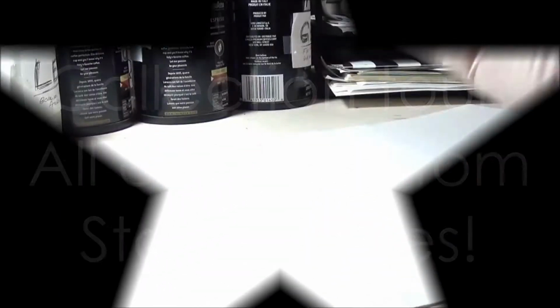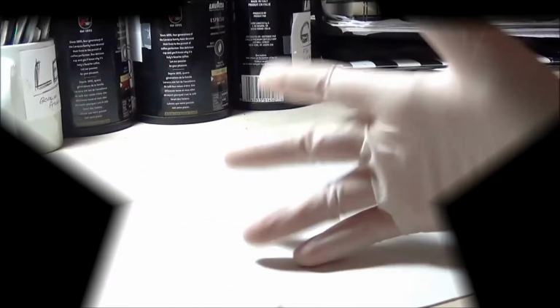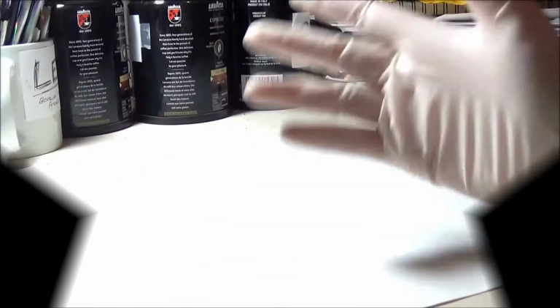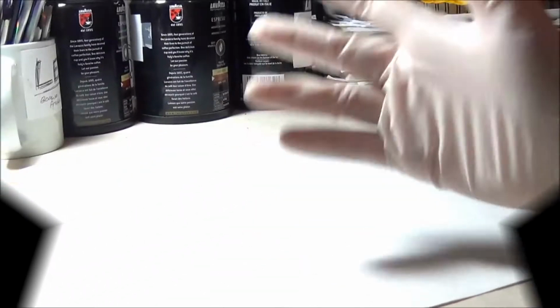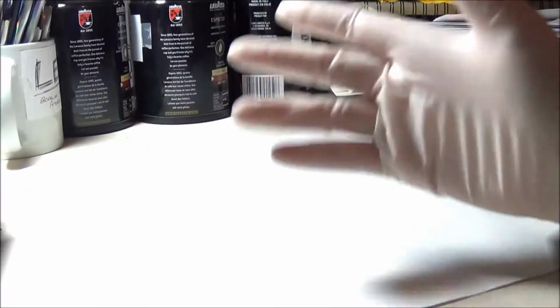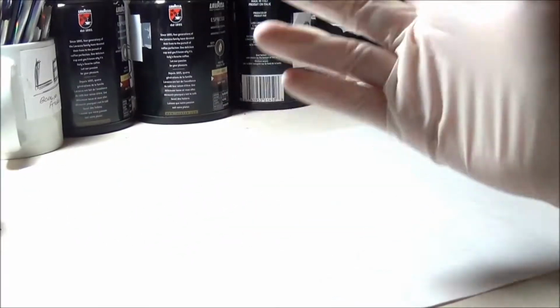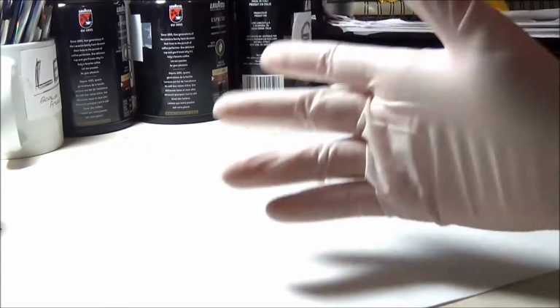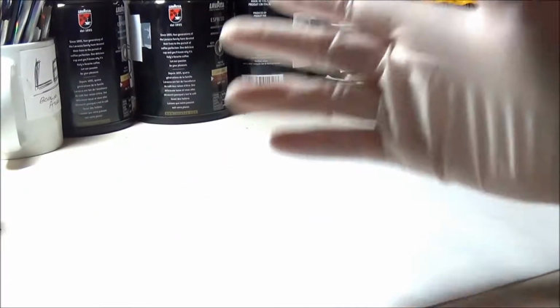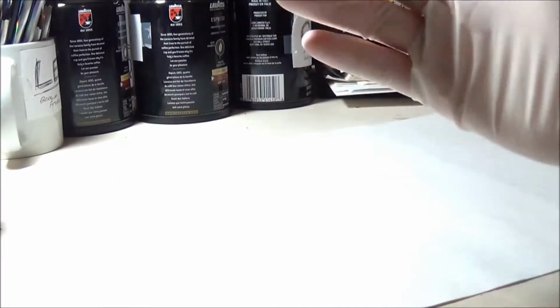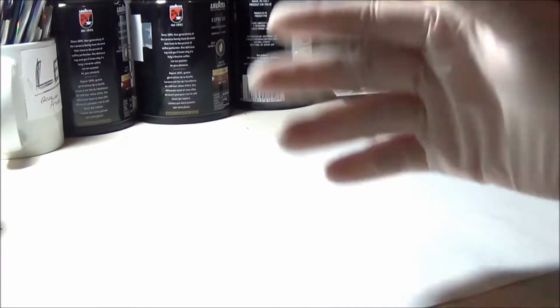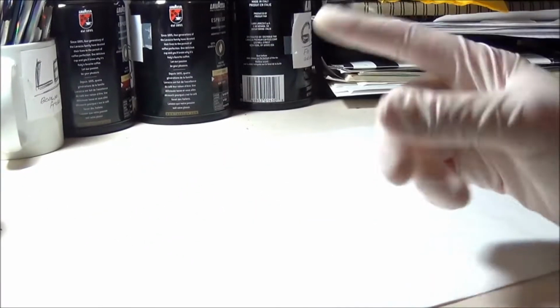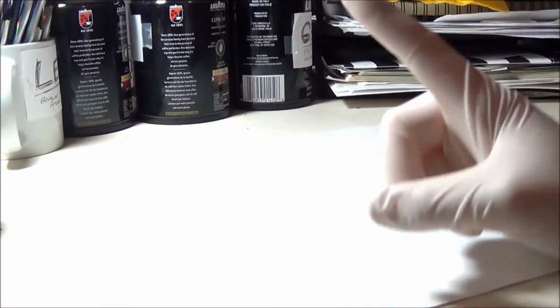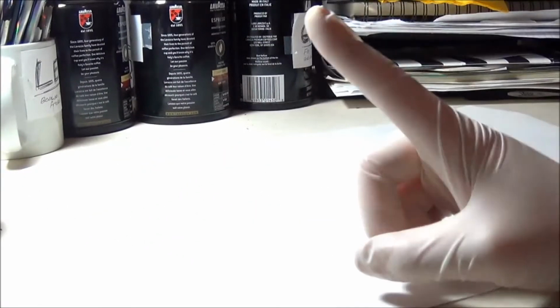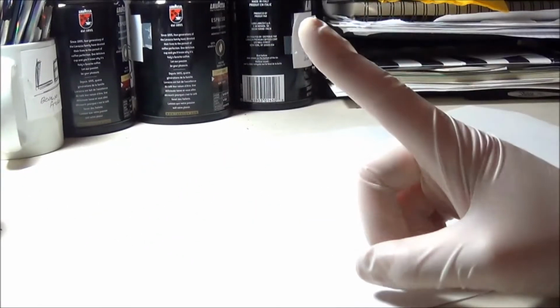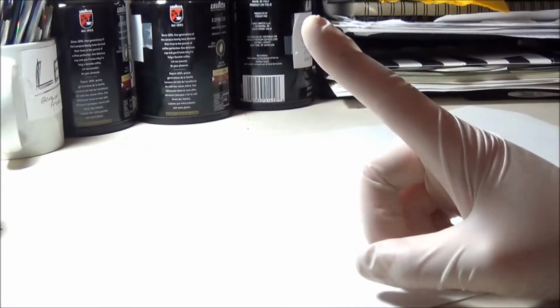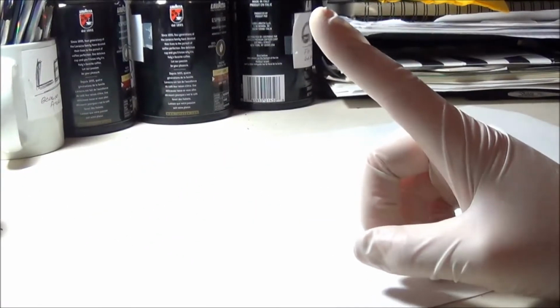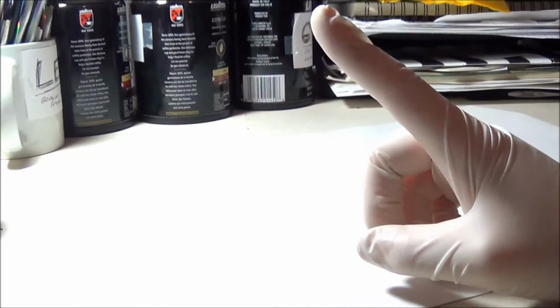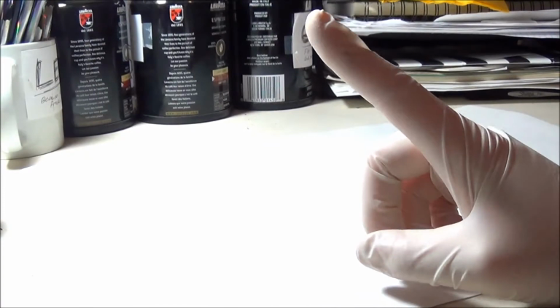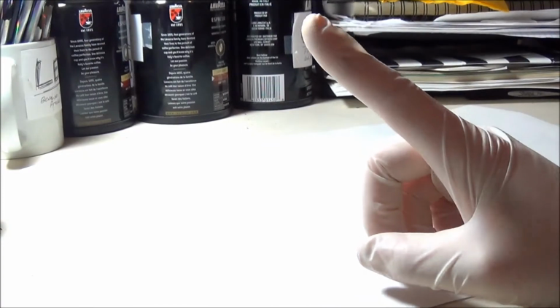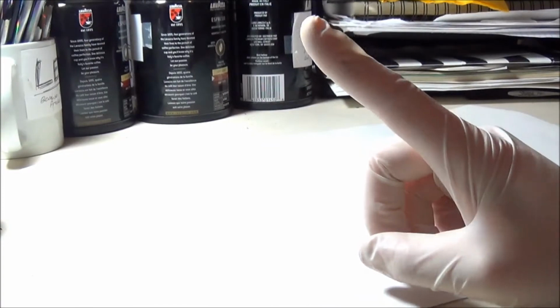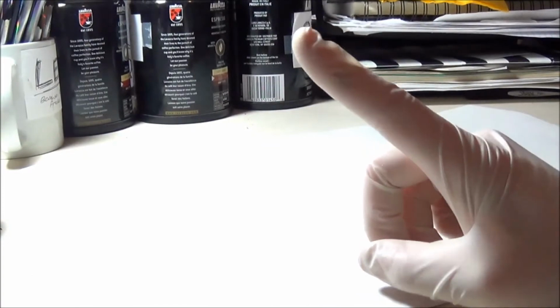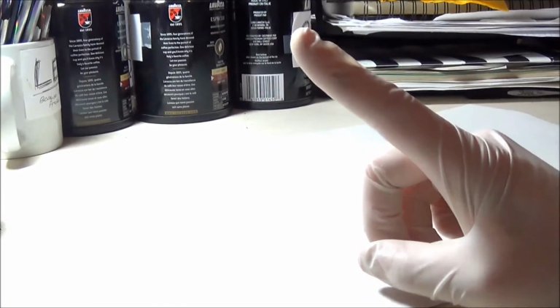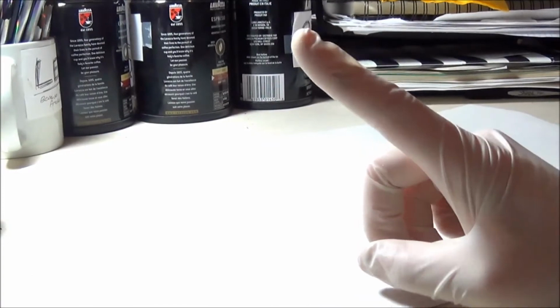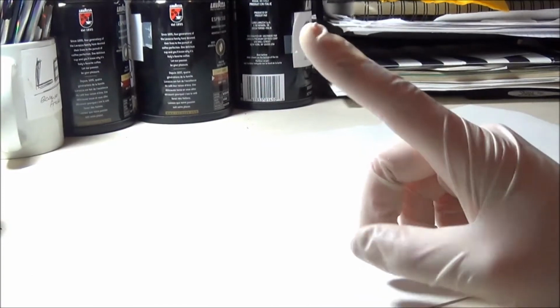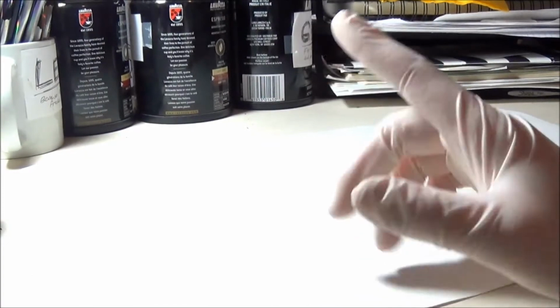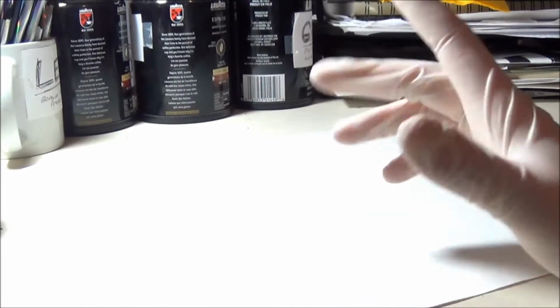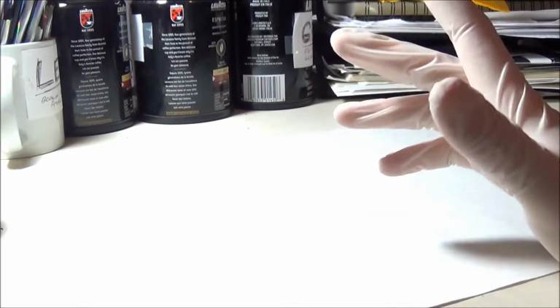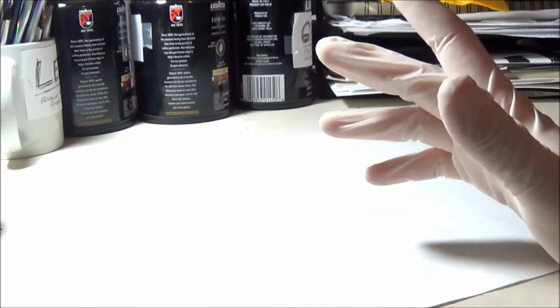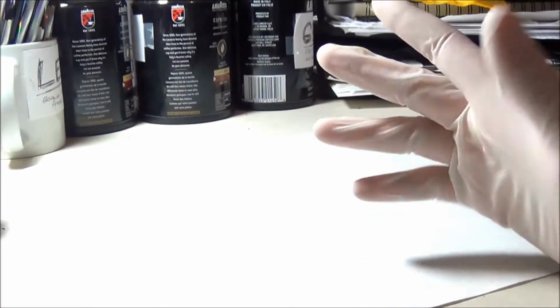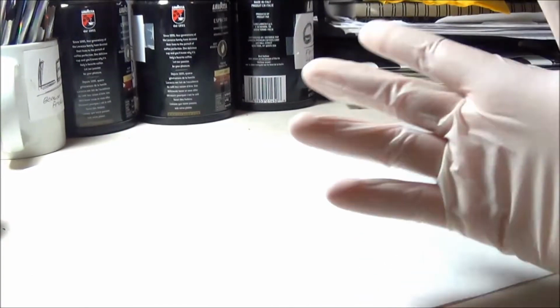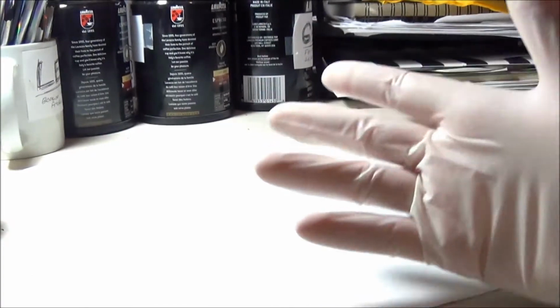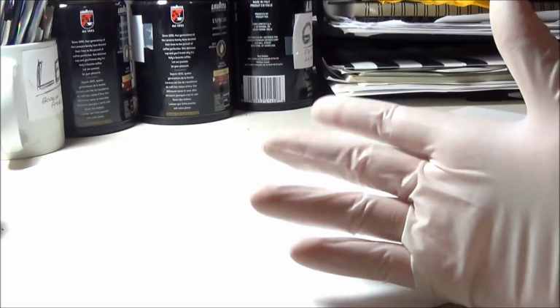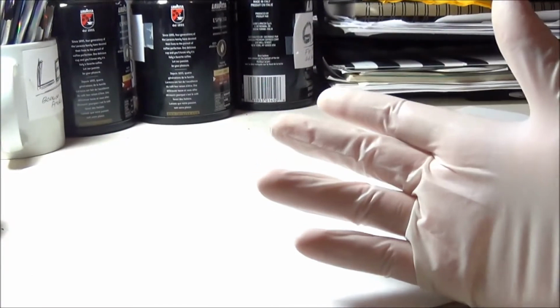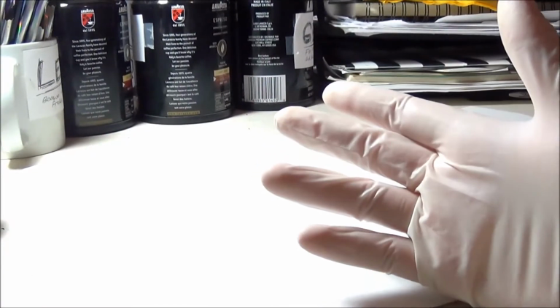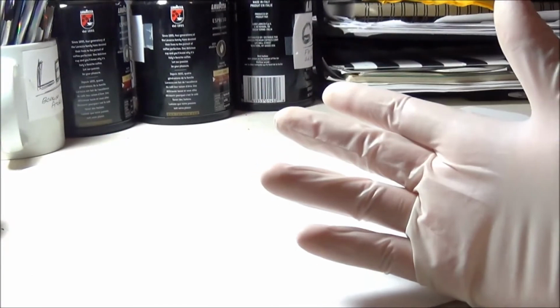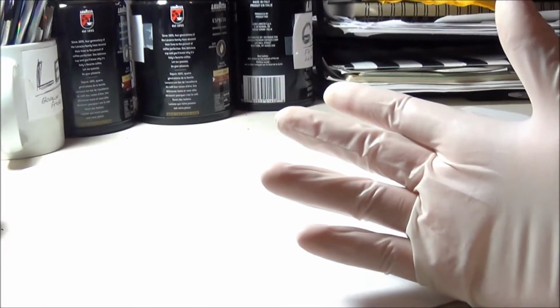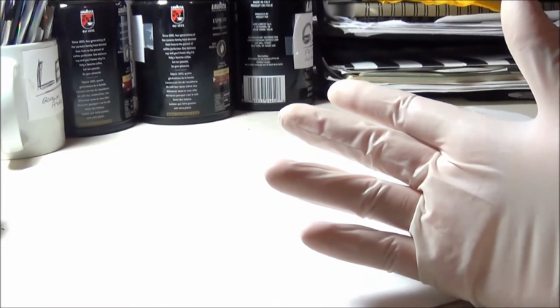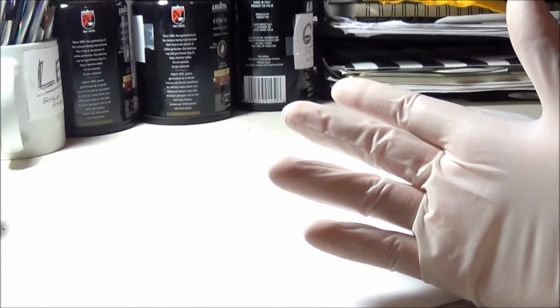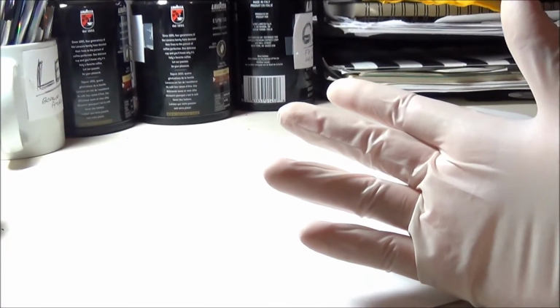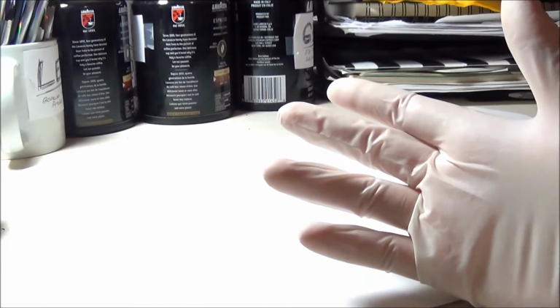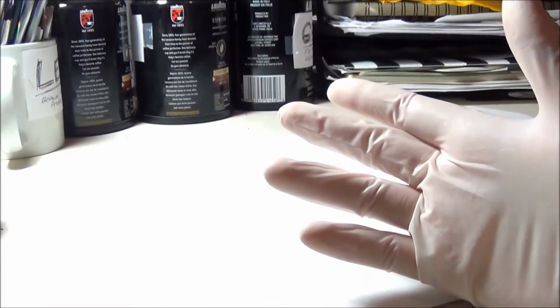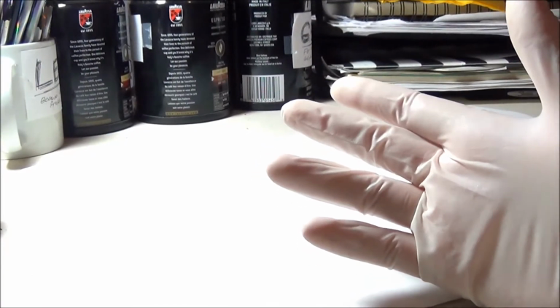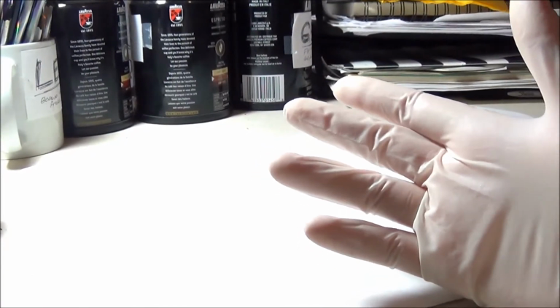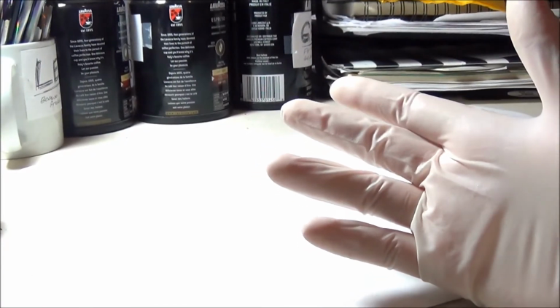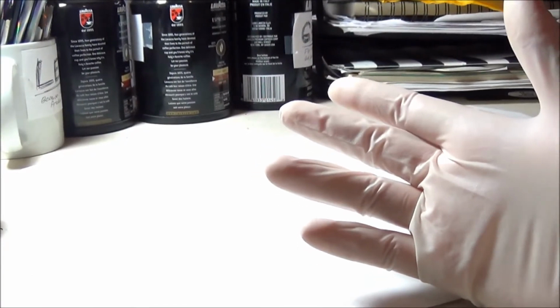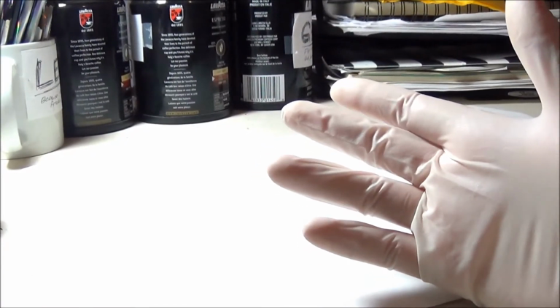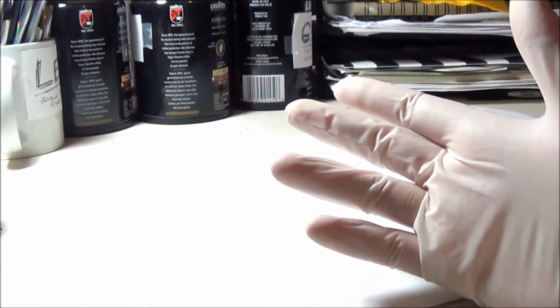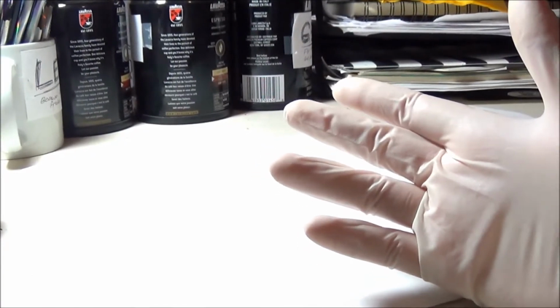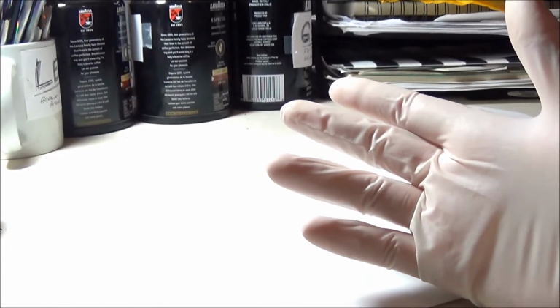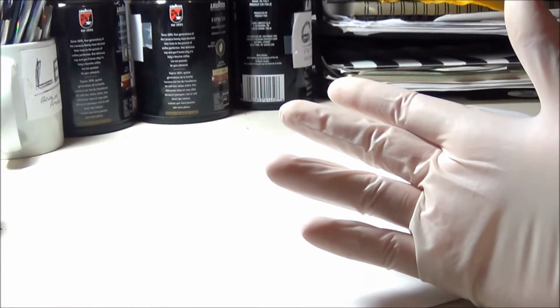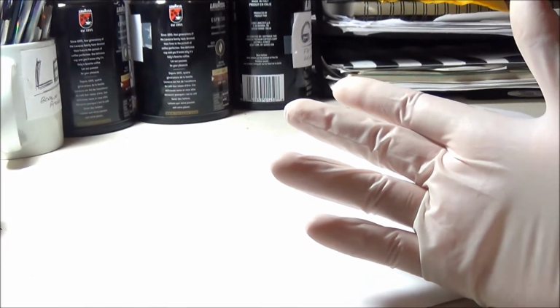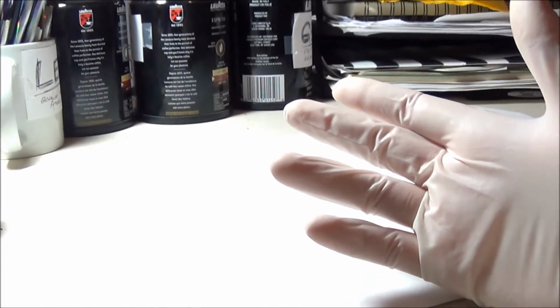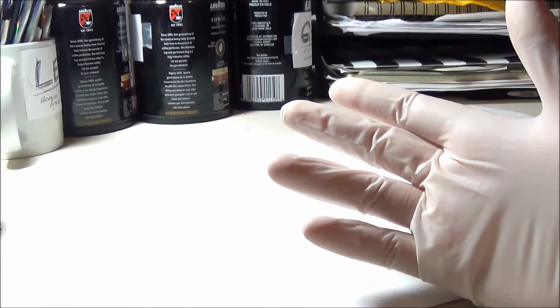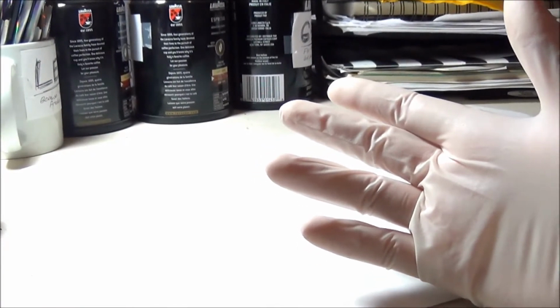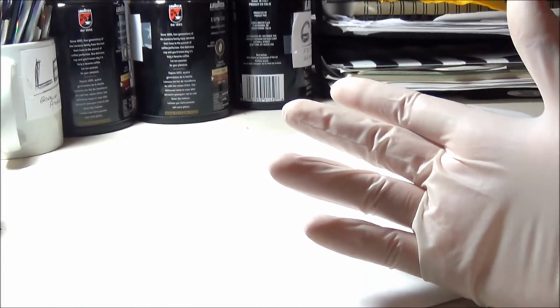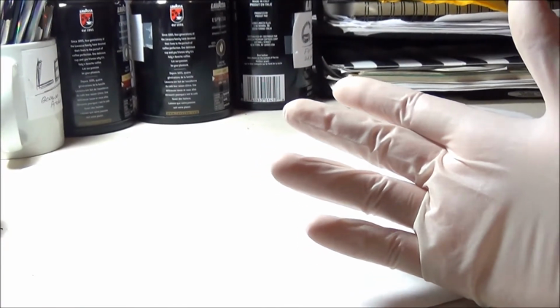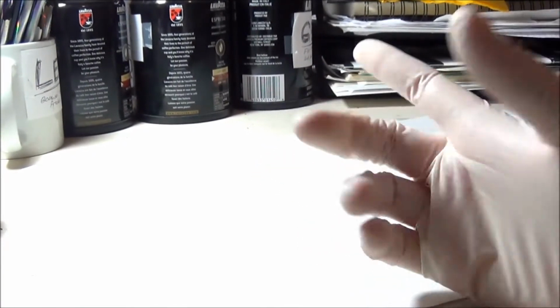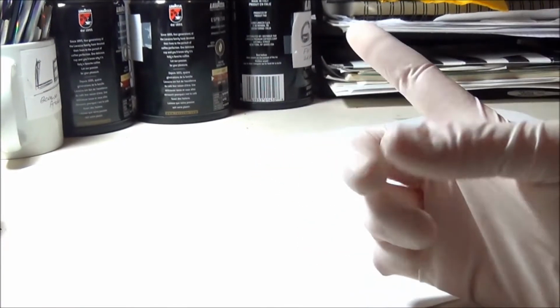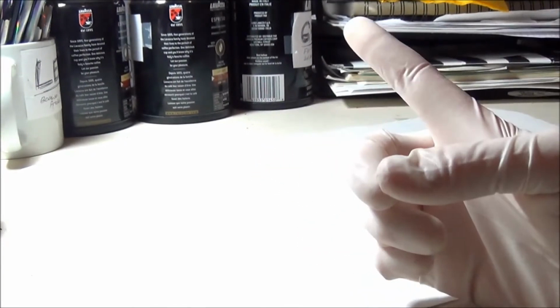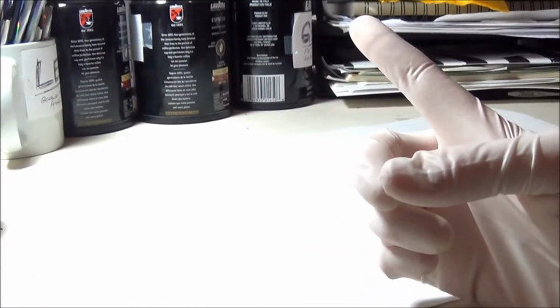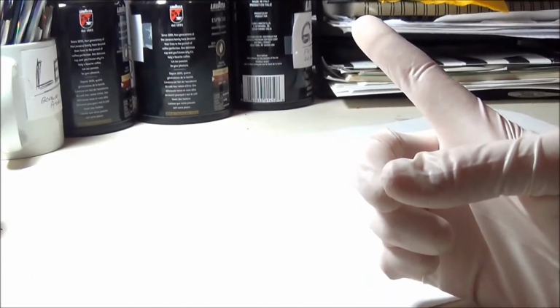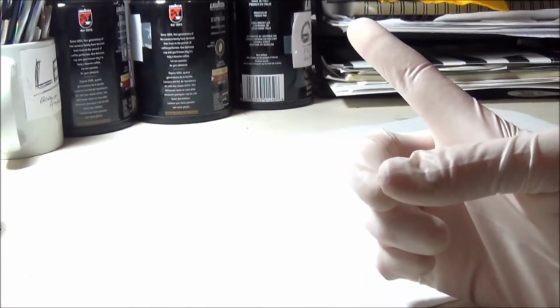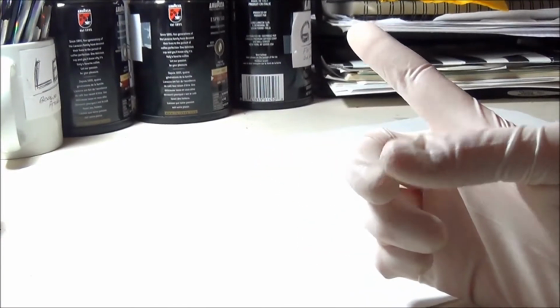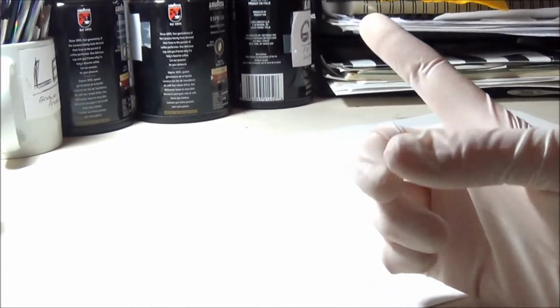Hey magicians! Today I'm going to be giving you a tour of all my custom stablemates that I've painted over my years of being a collector.